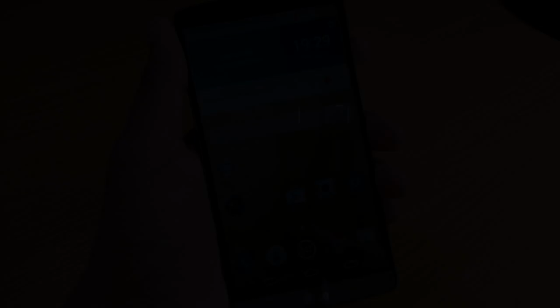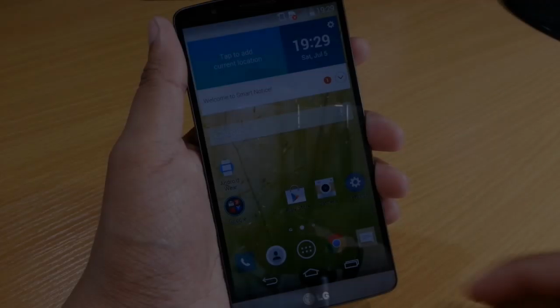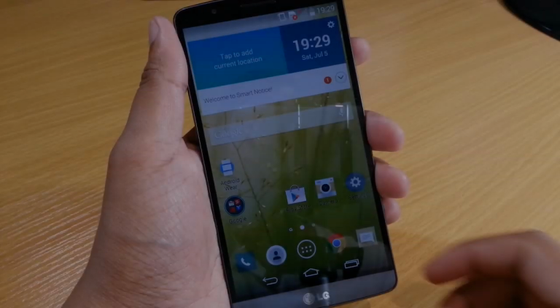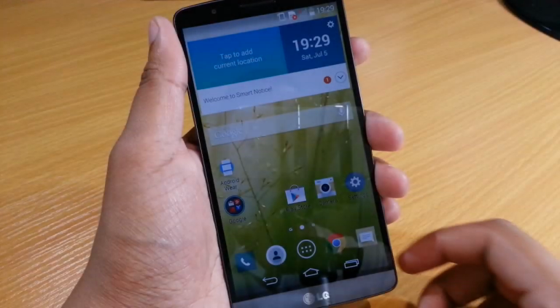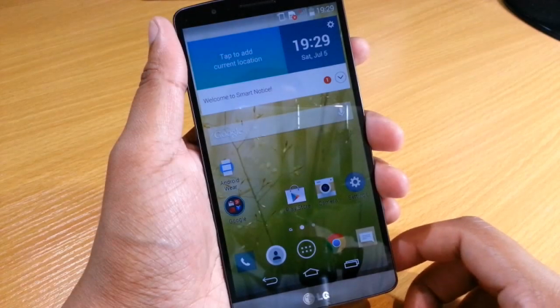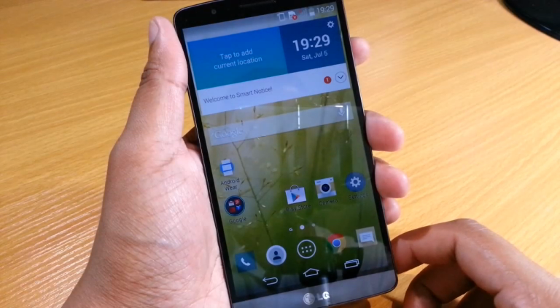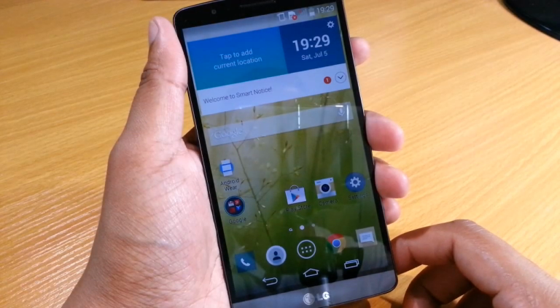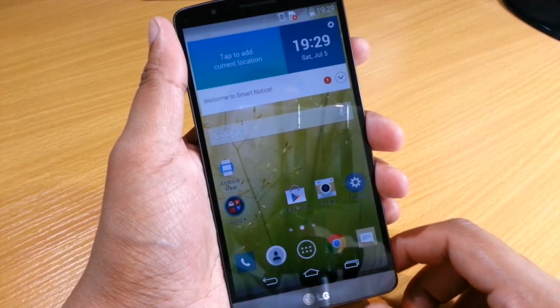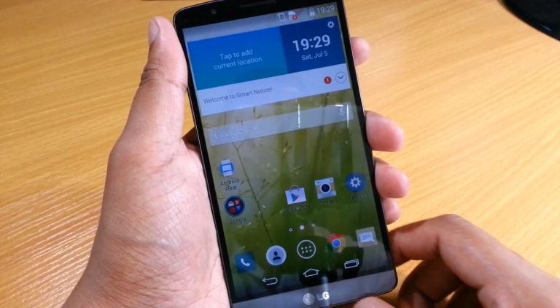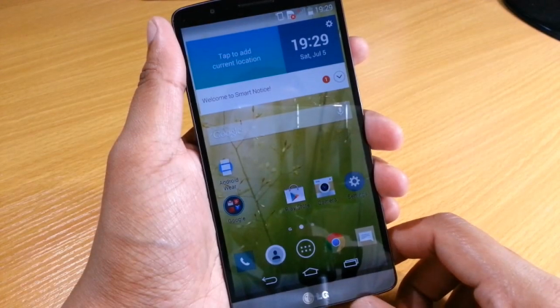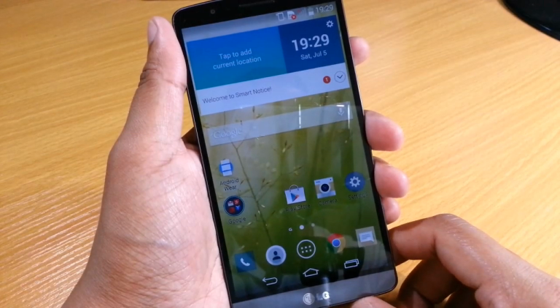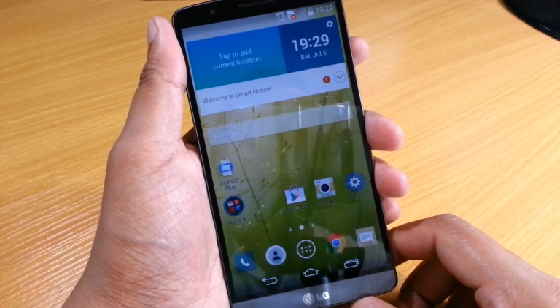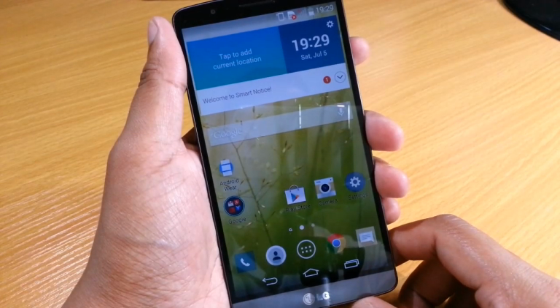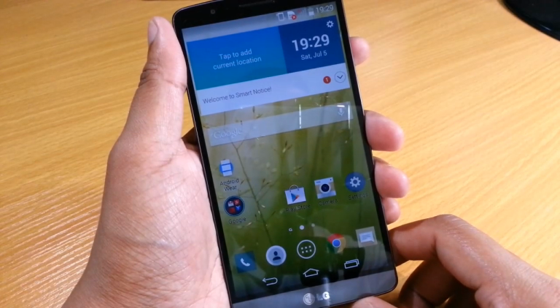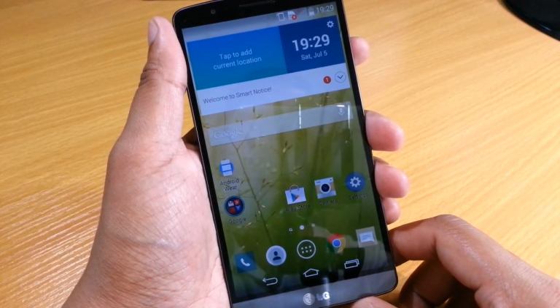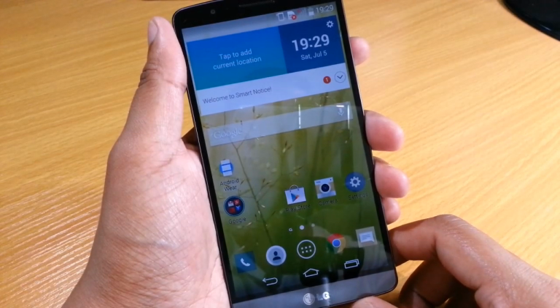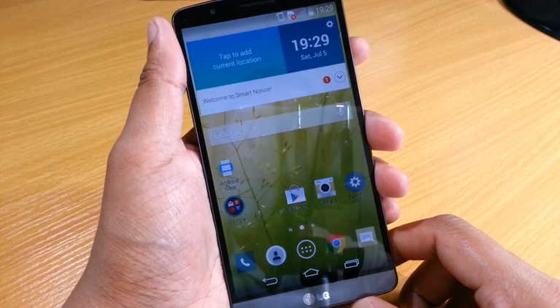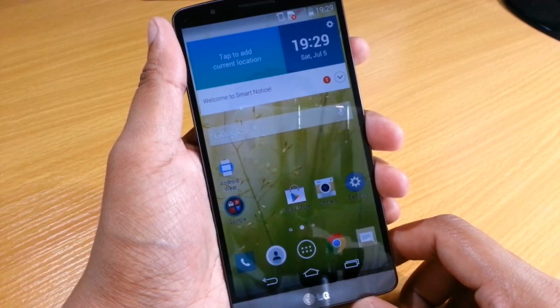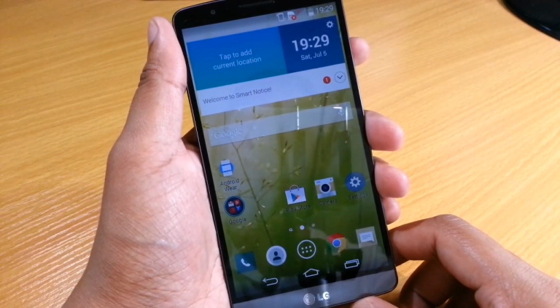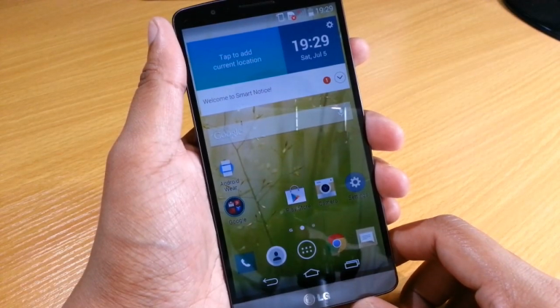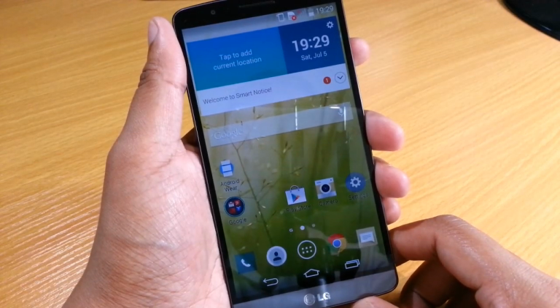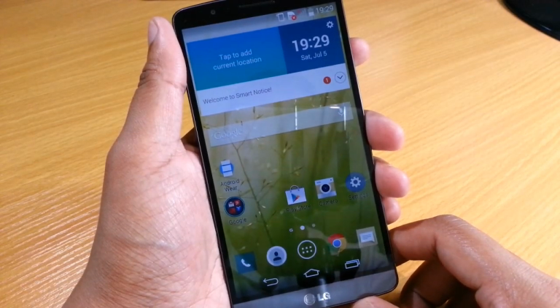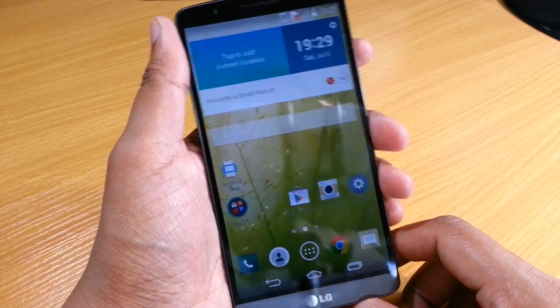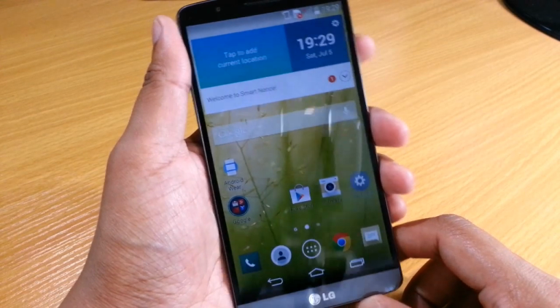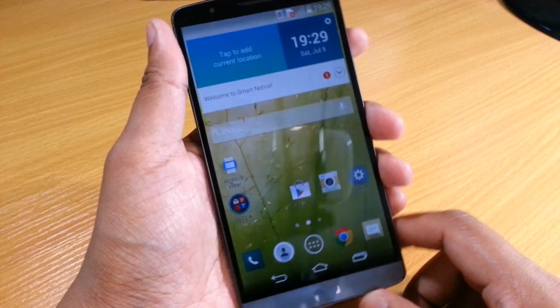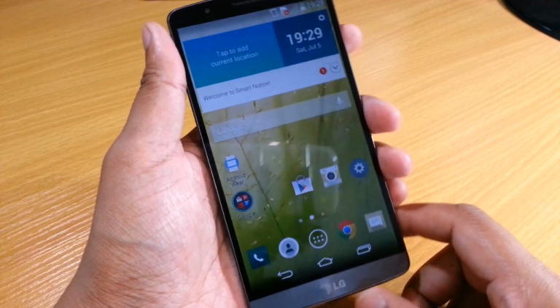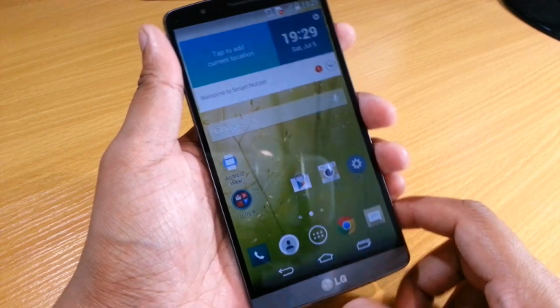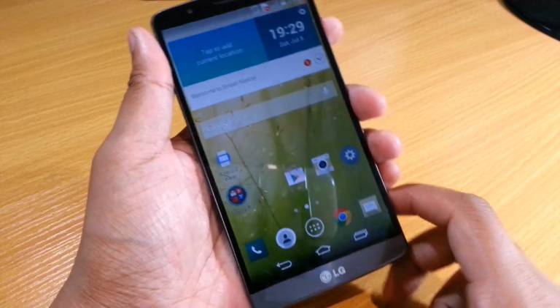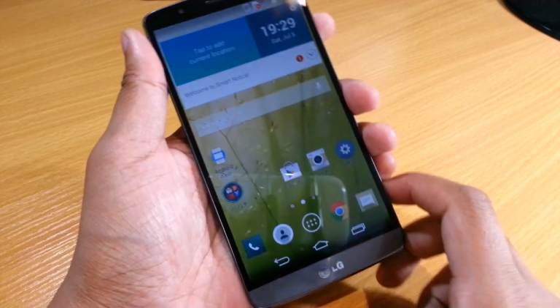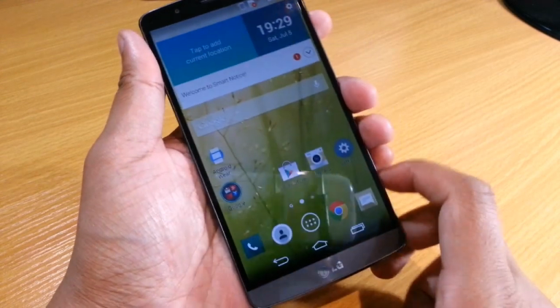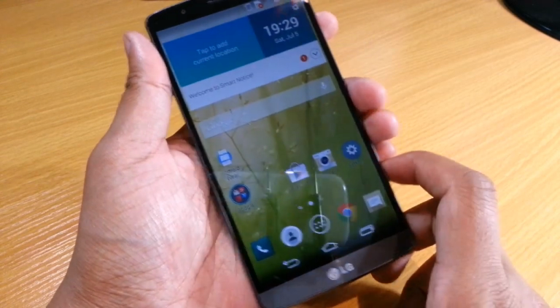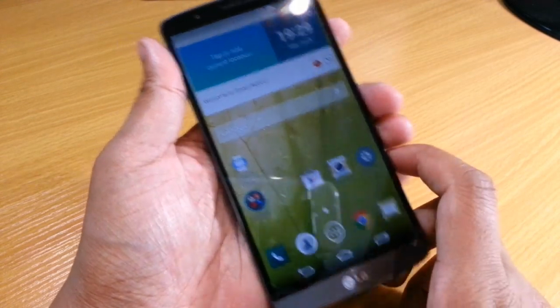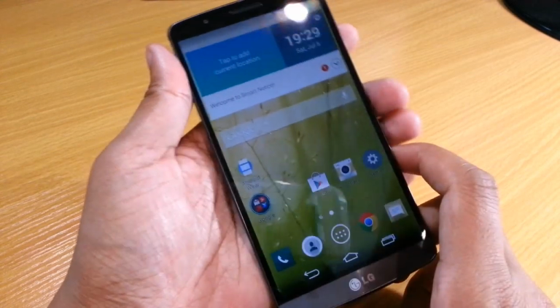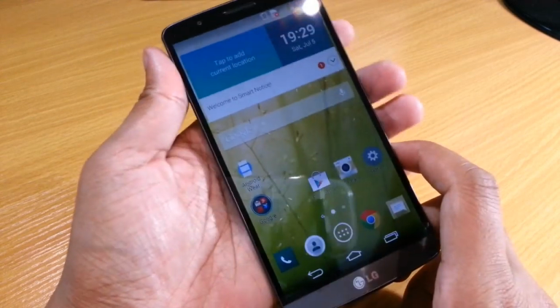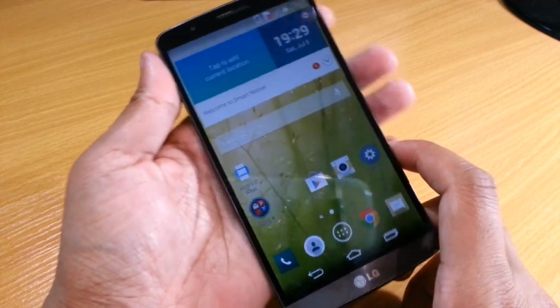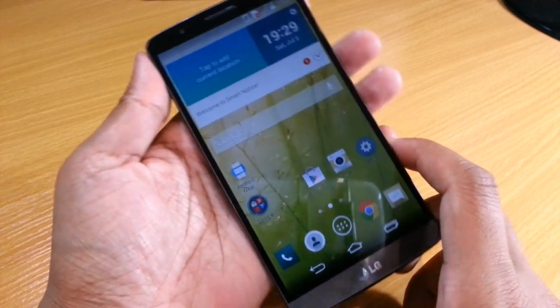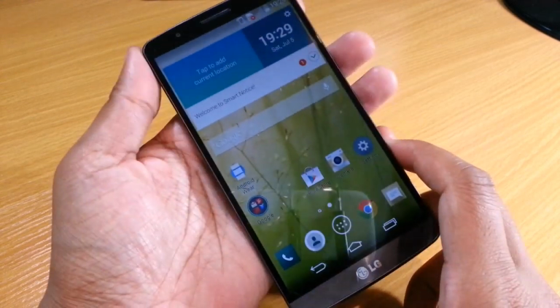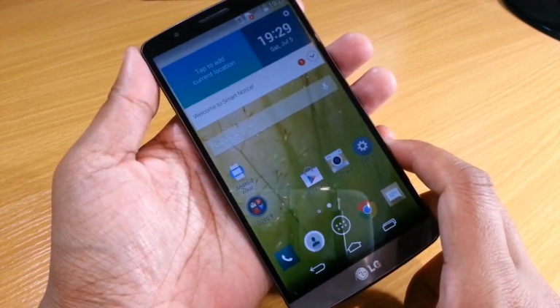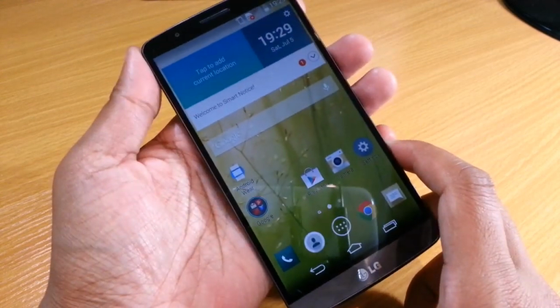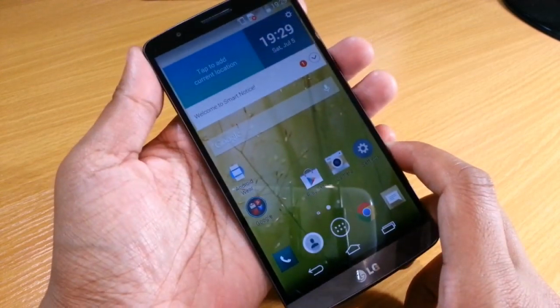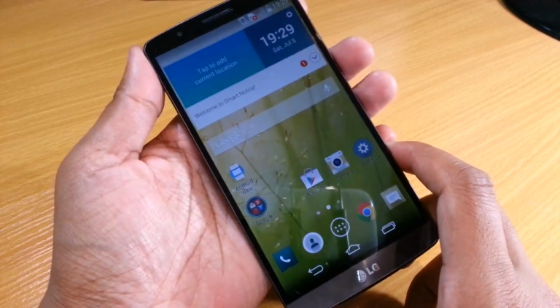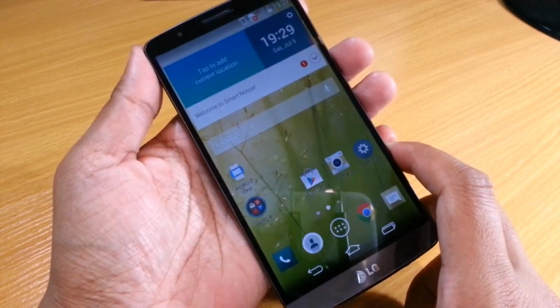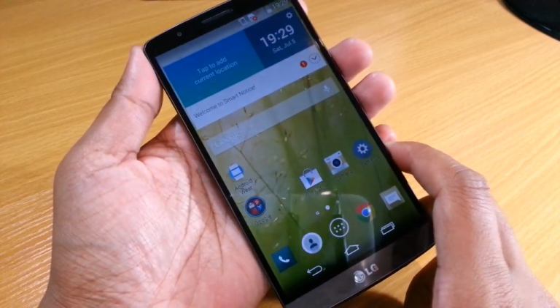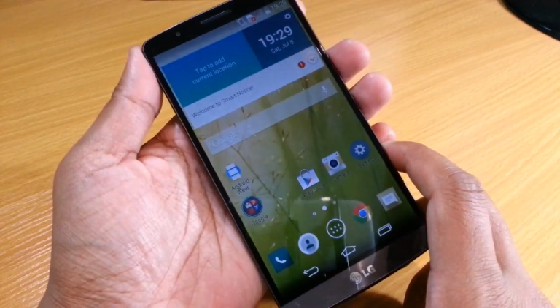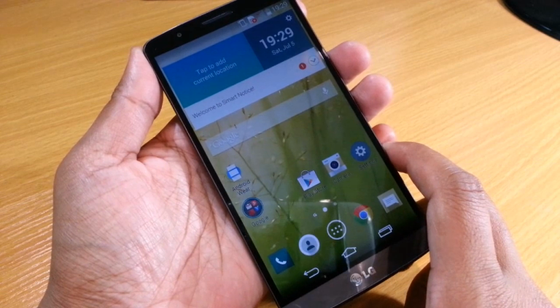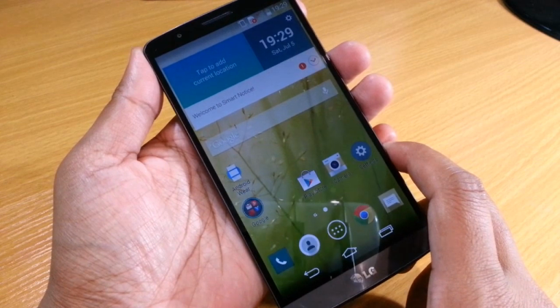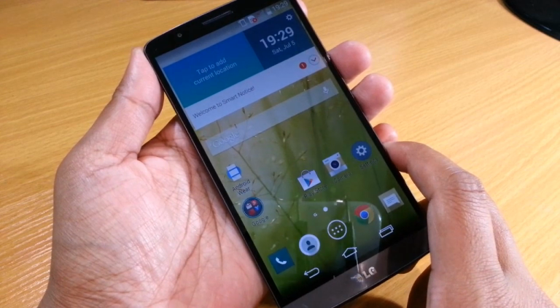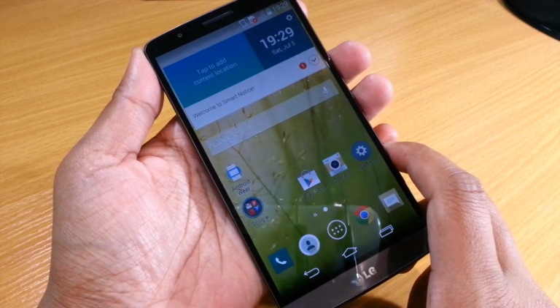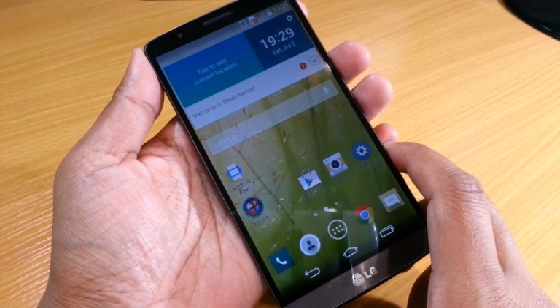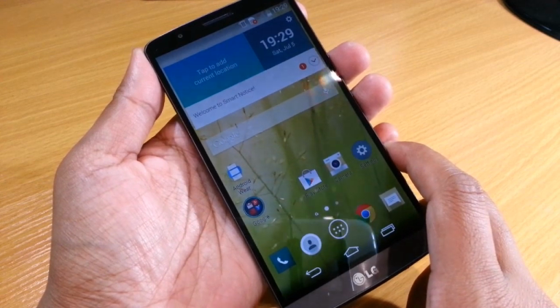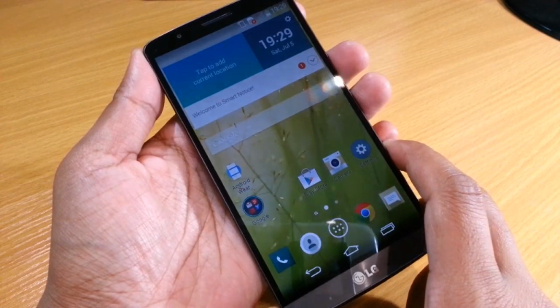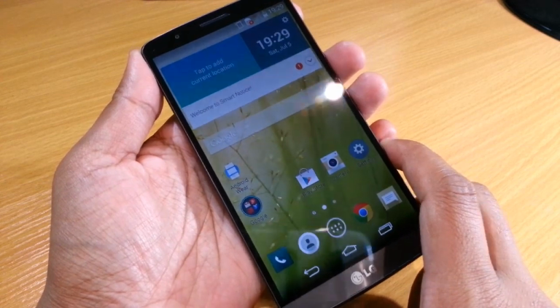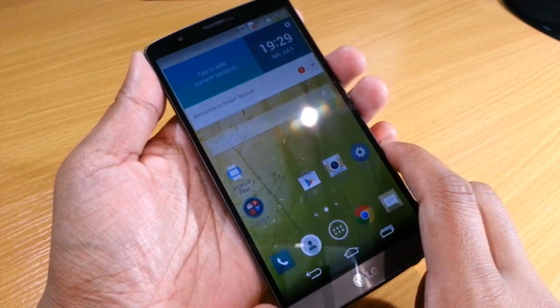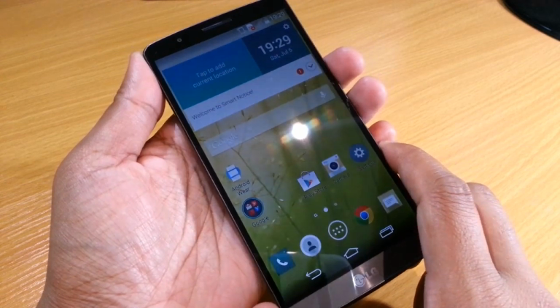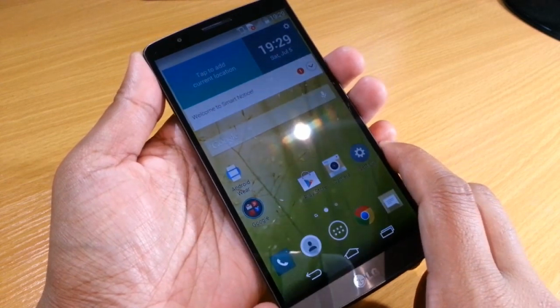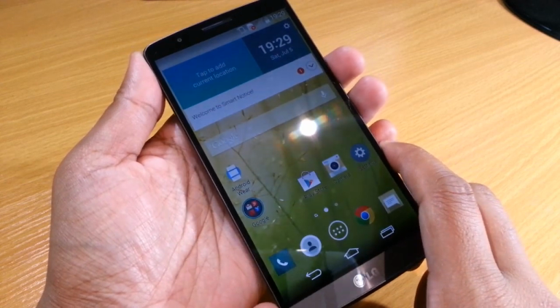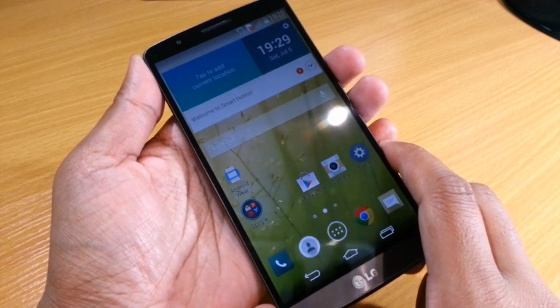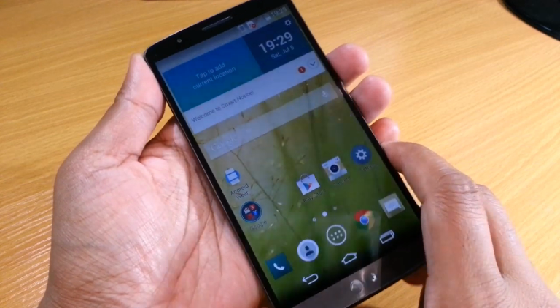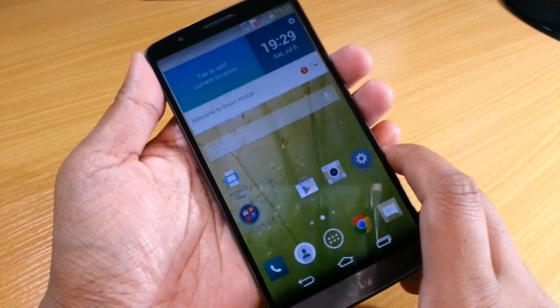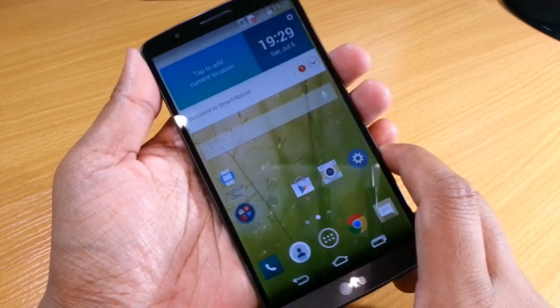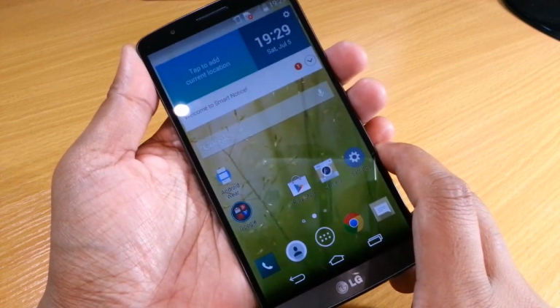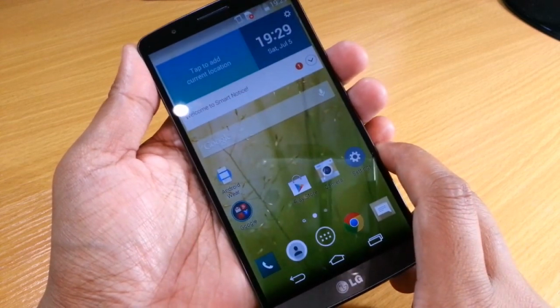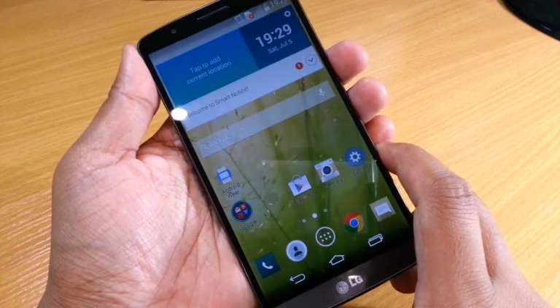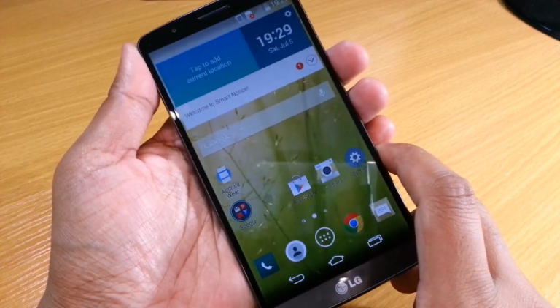Hi guys, Omar here with the LG G3 mobile phone. What I'm going to show you here is how to take a screenshot.